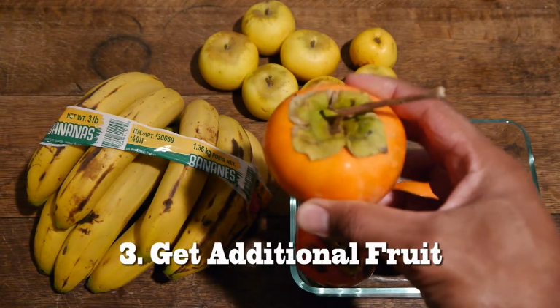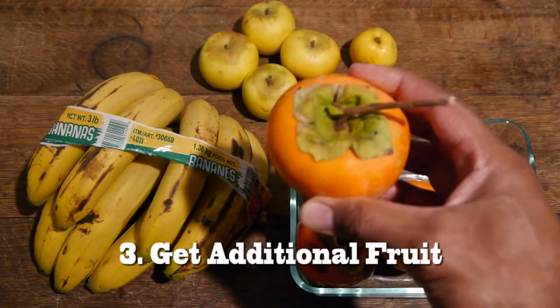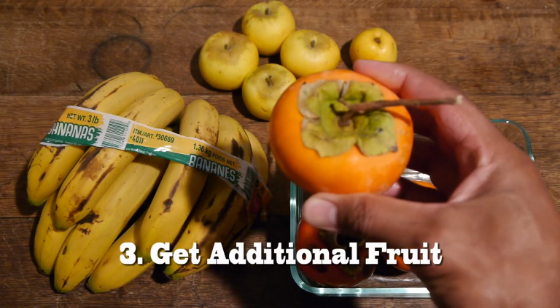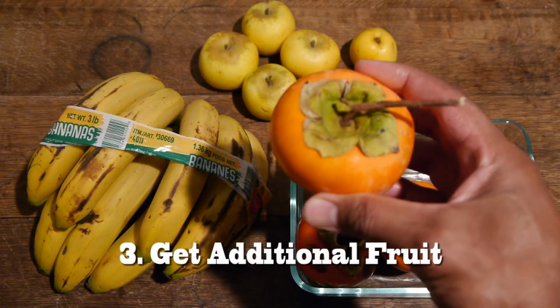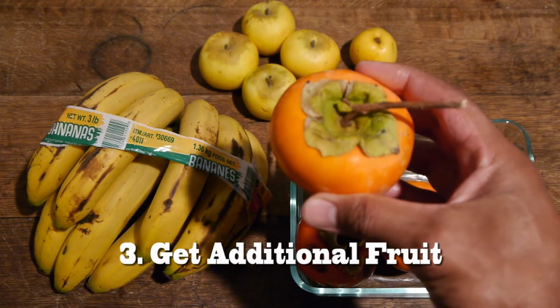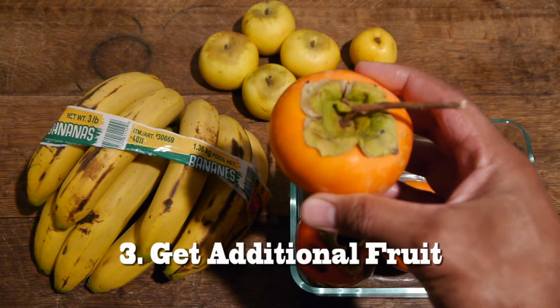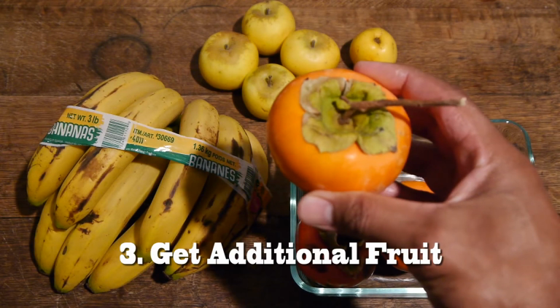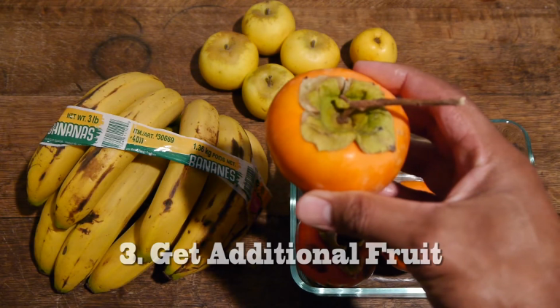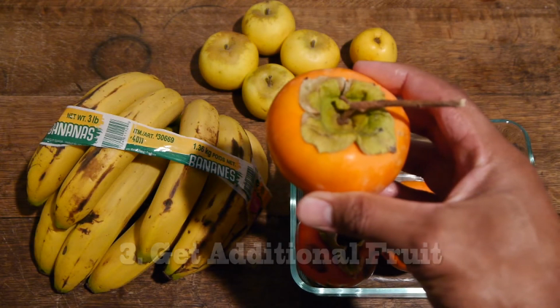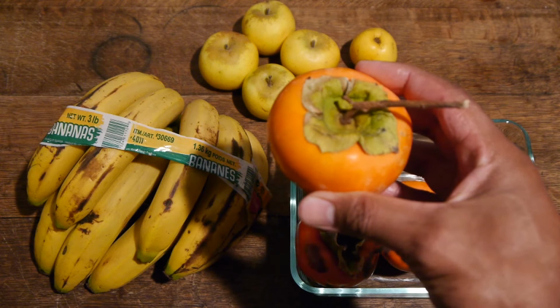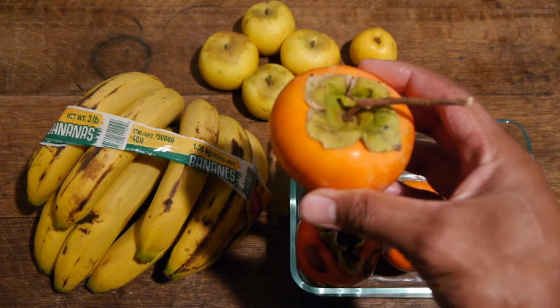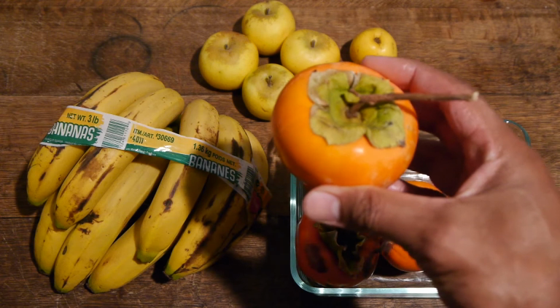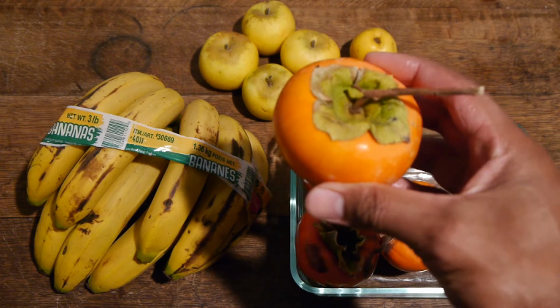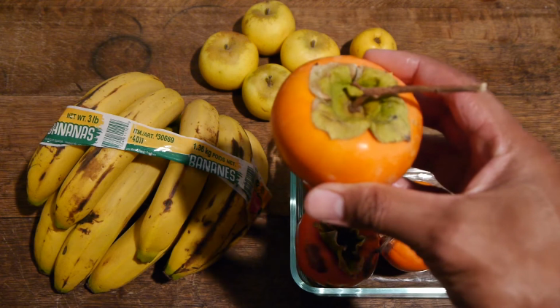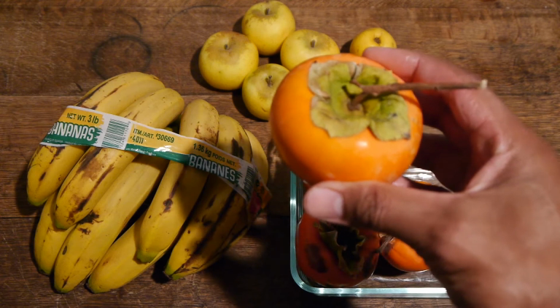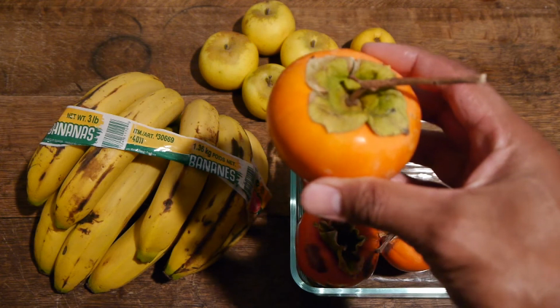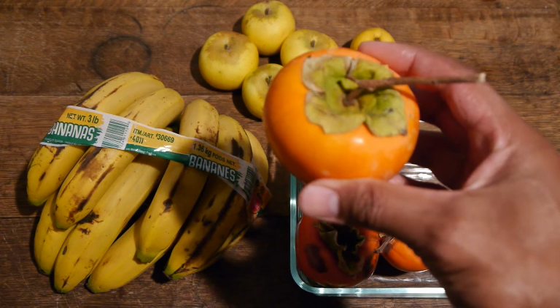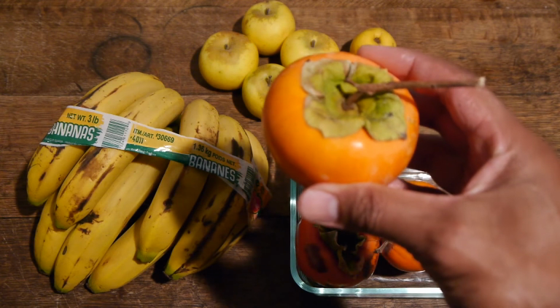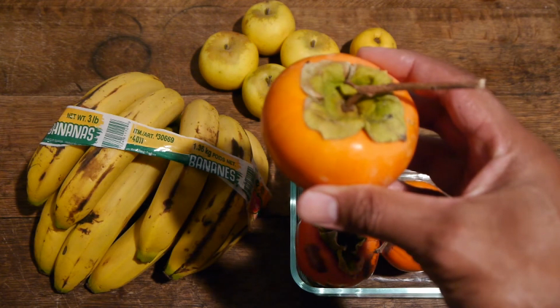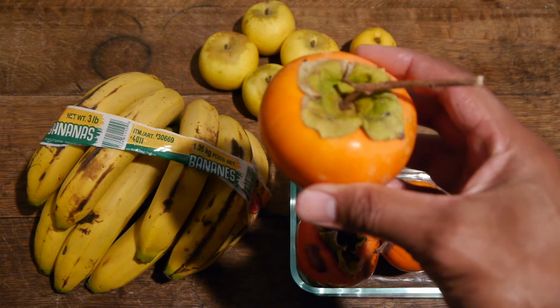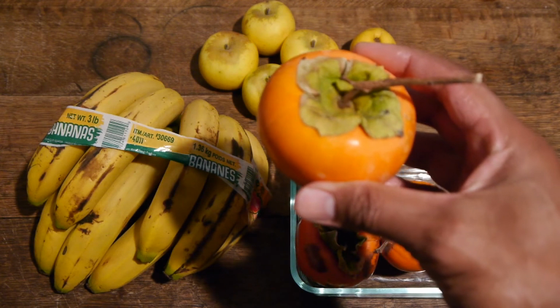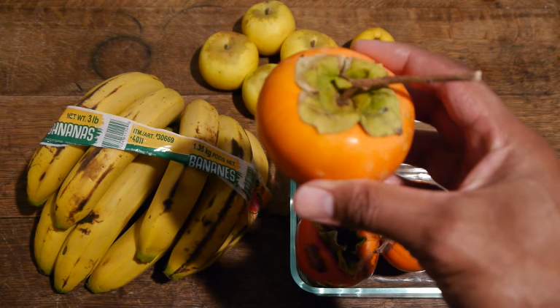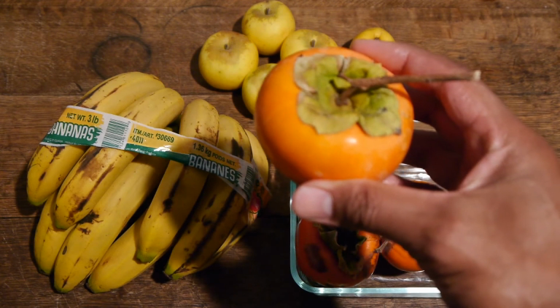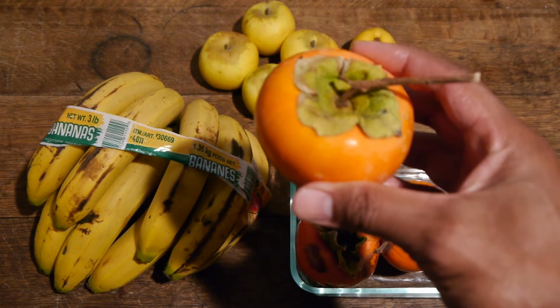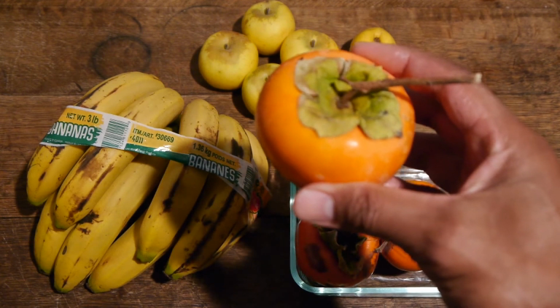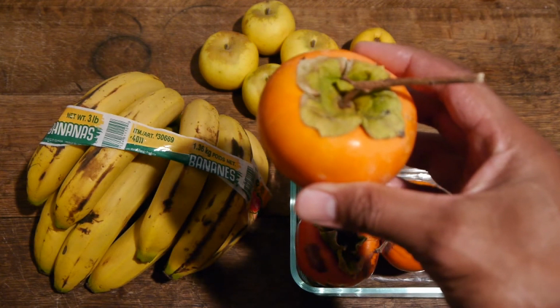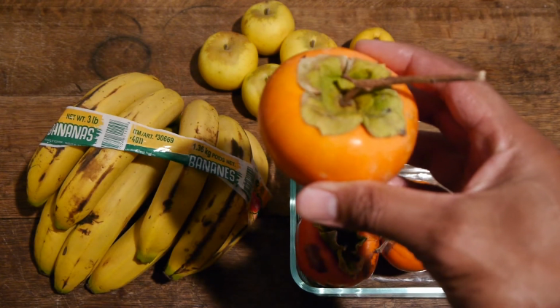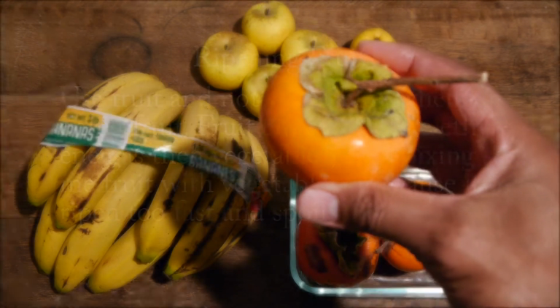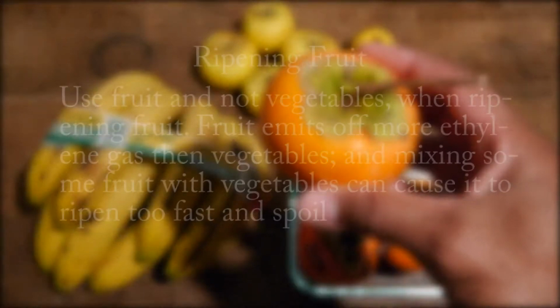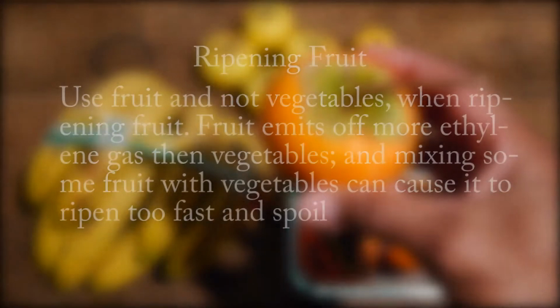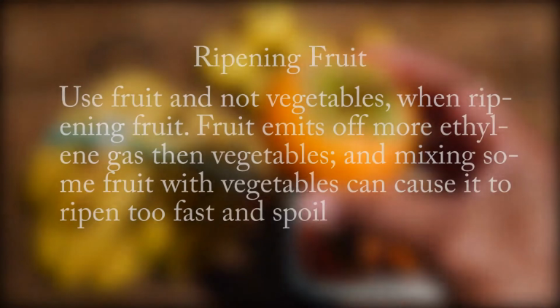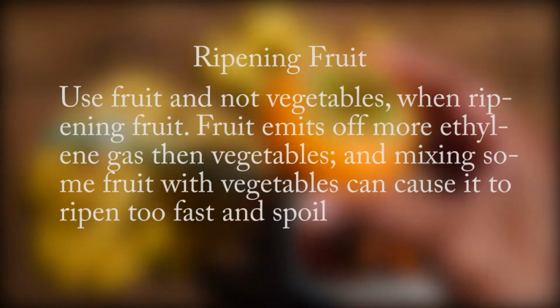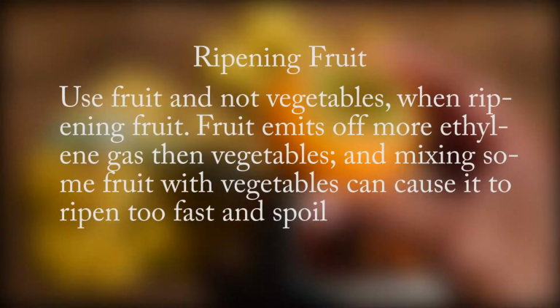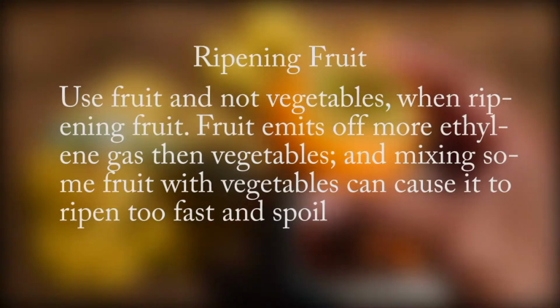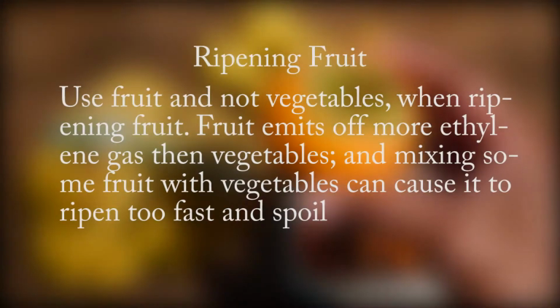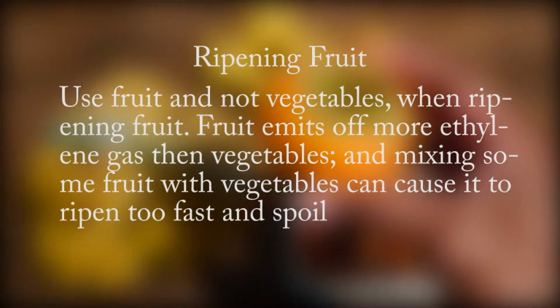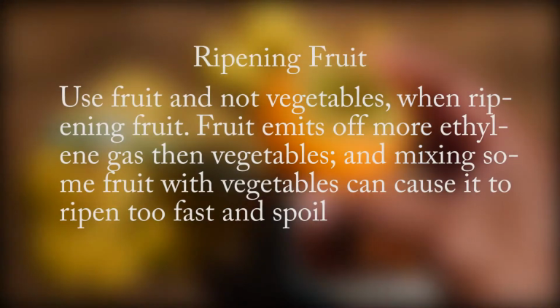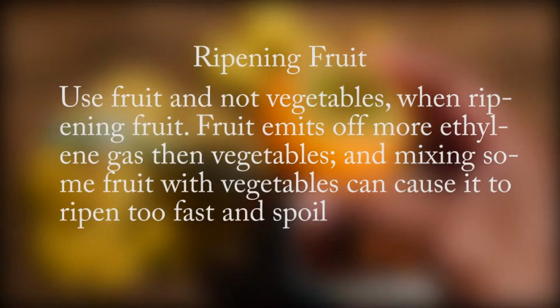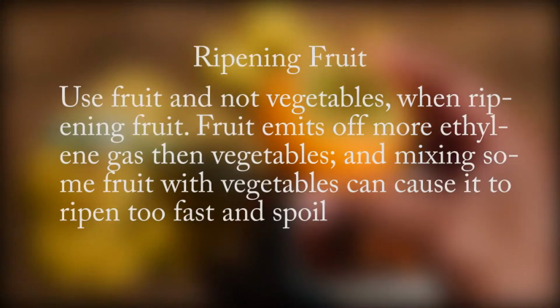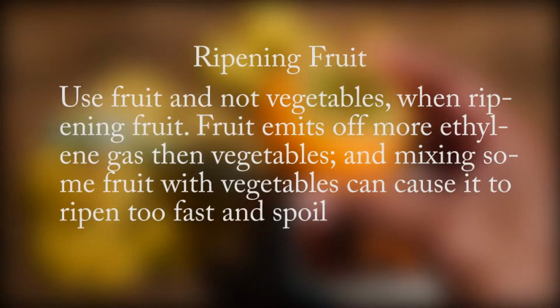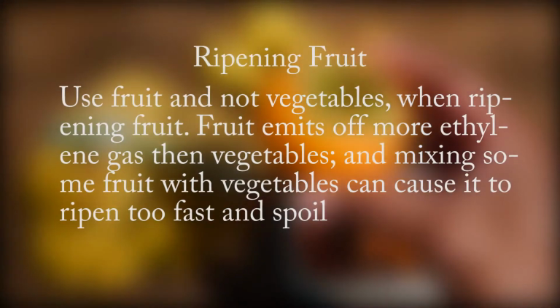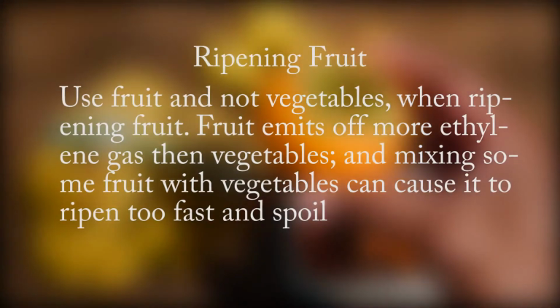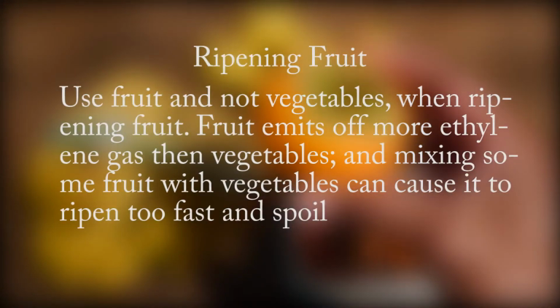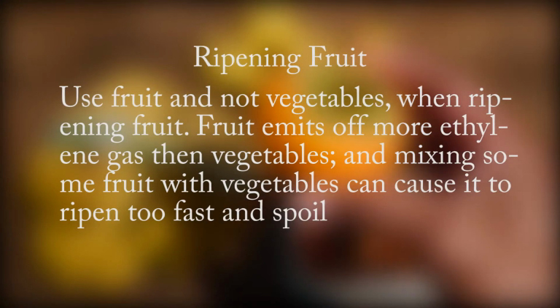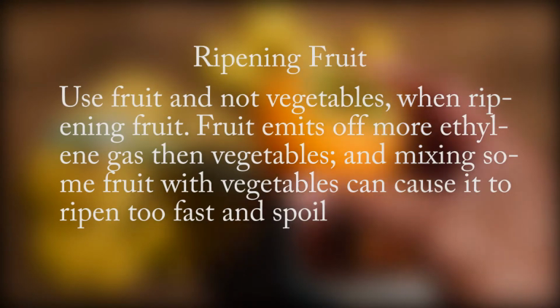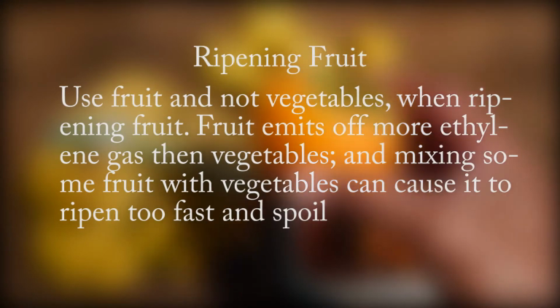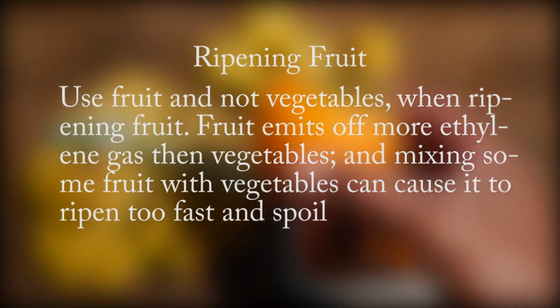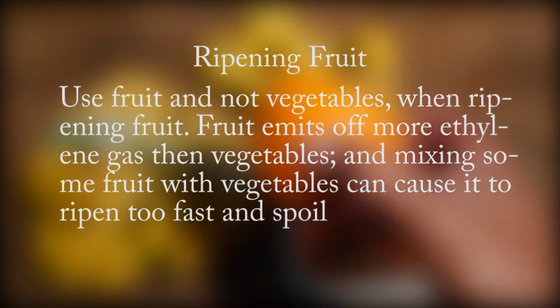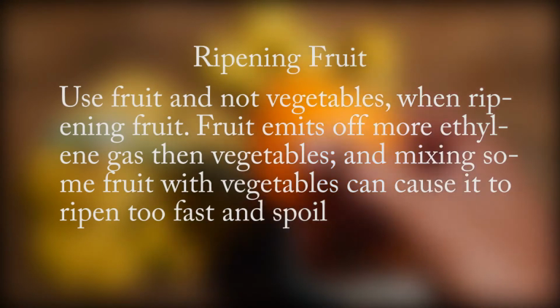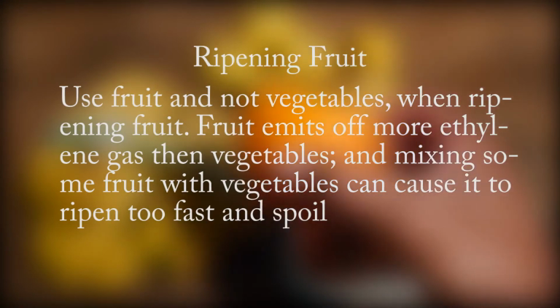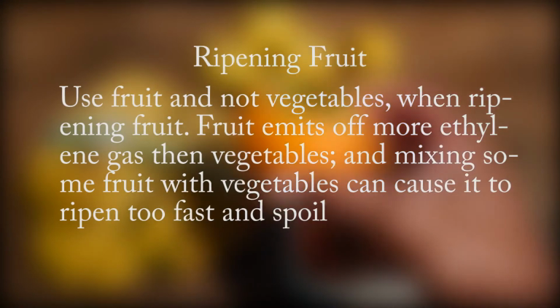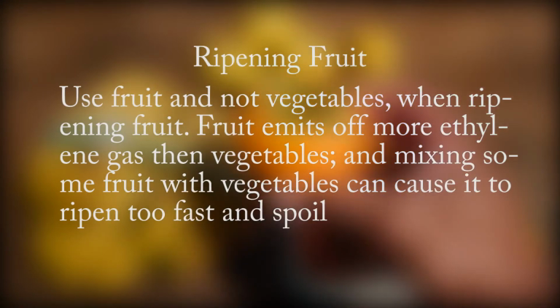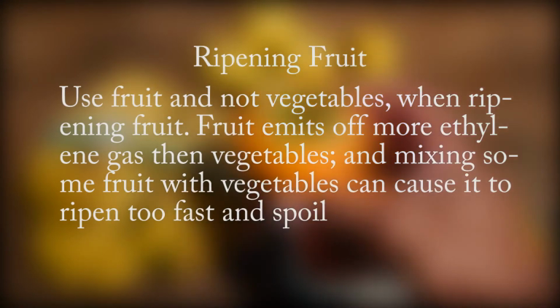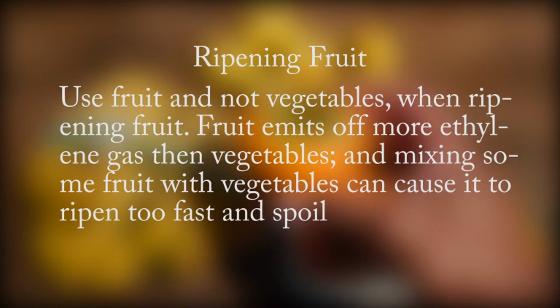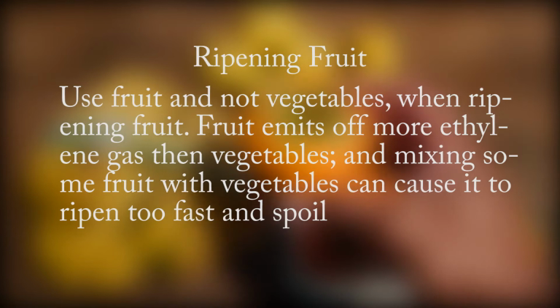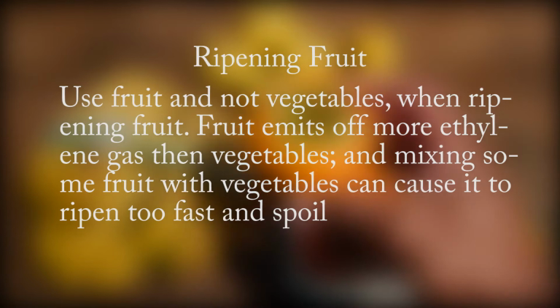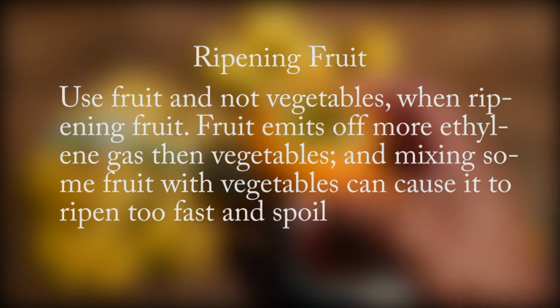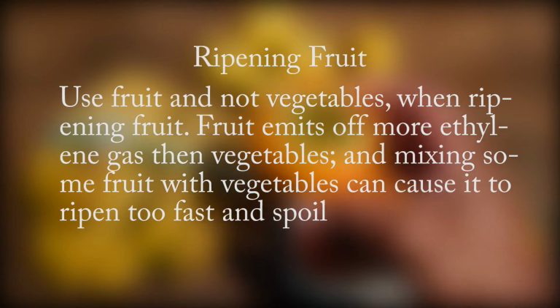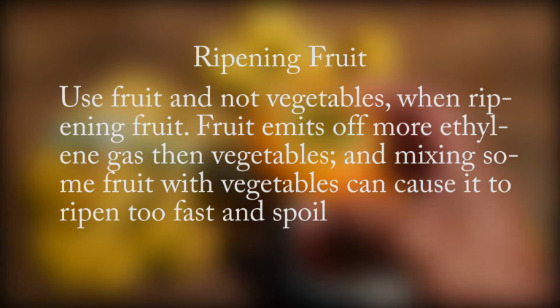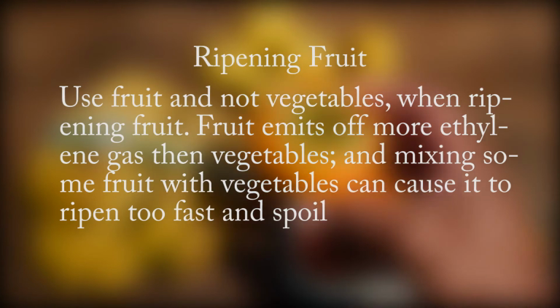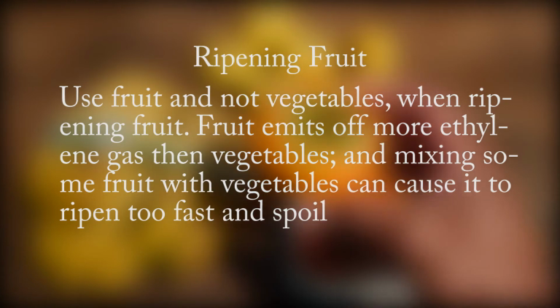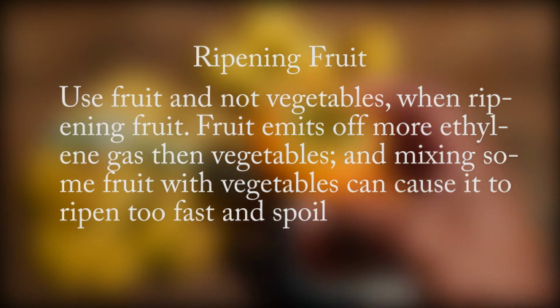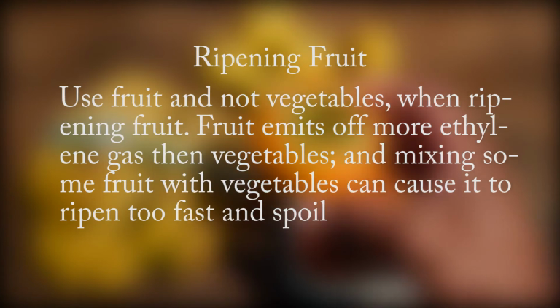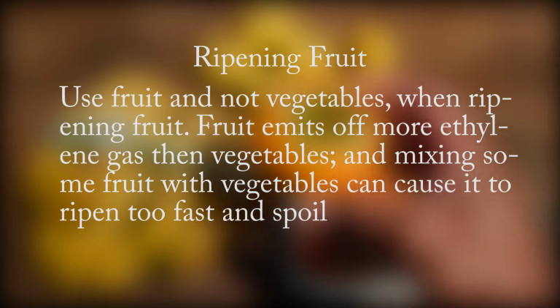I'll be using bananas and apples. Use fruit and not vegetables when ripening fruit, because fruit emits more ethylene gas than vegetables.